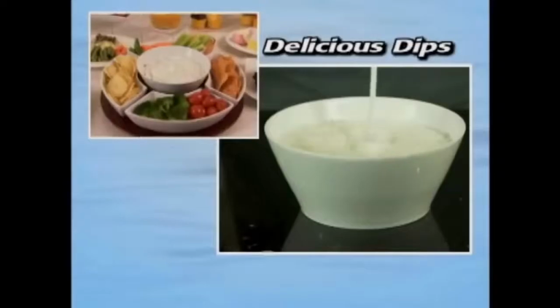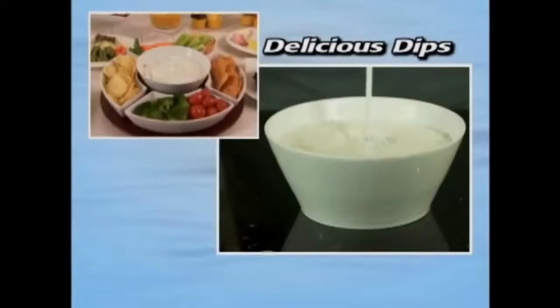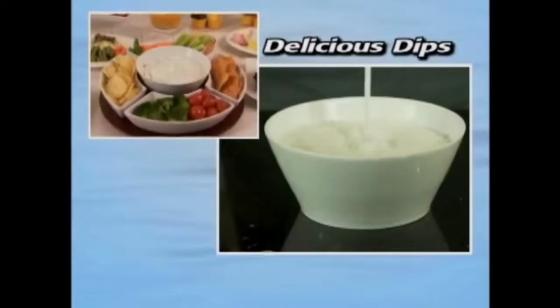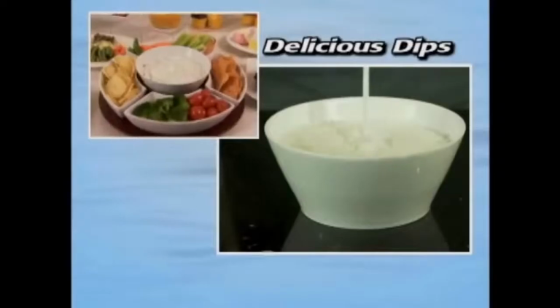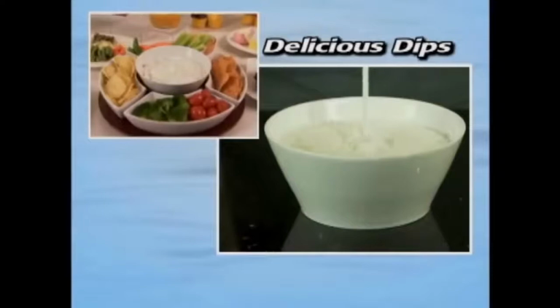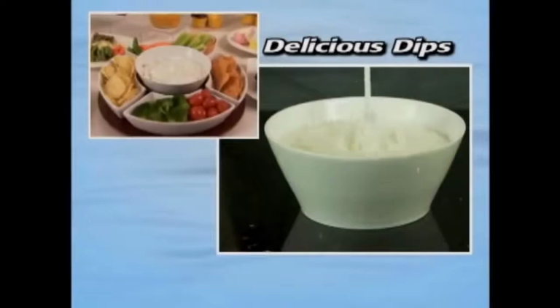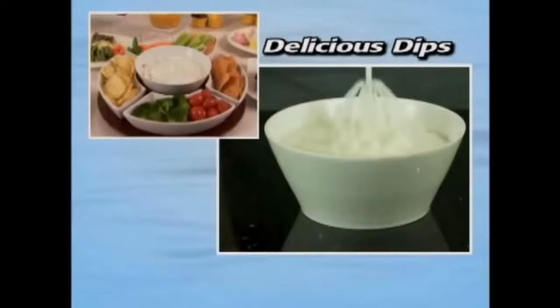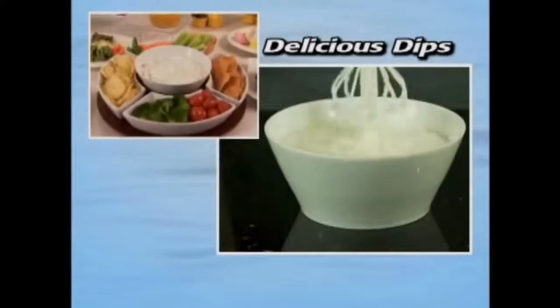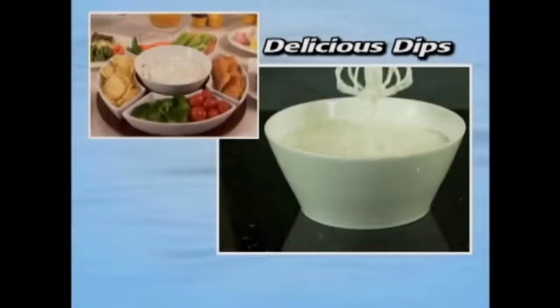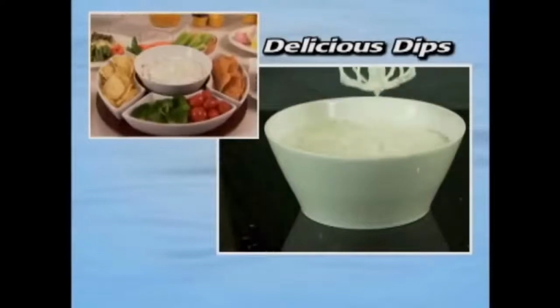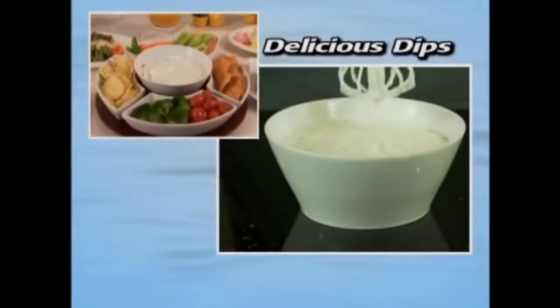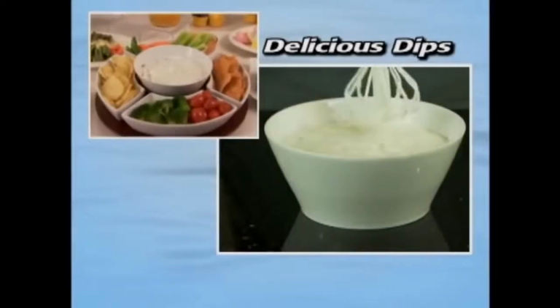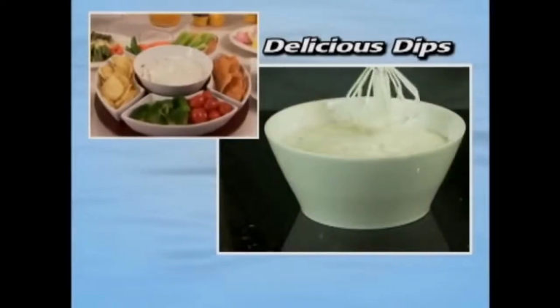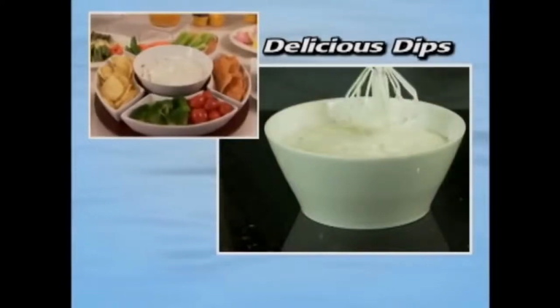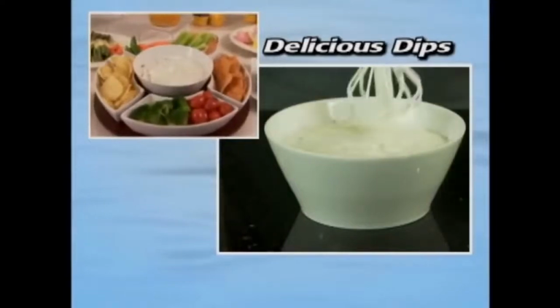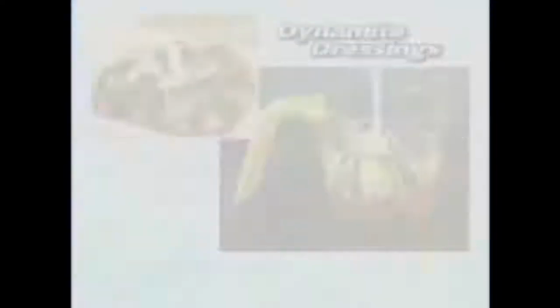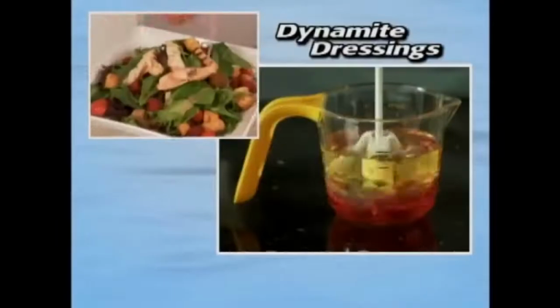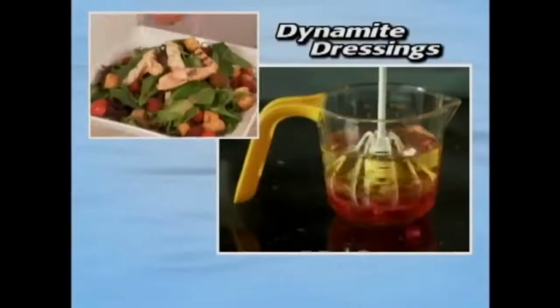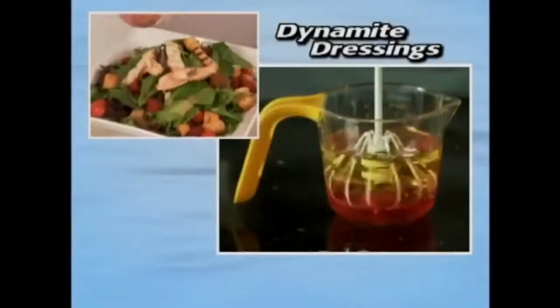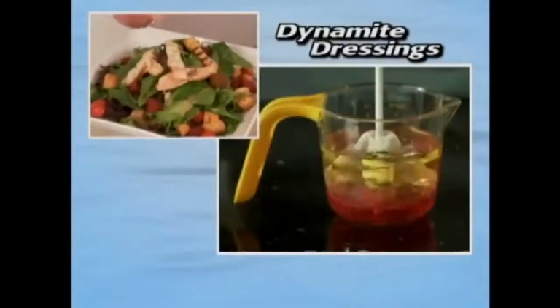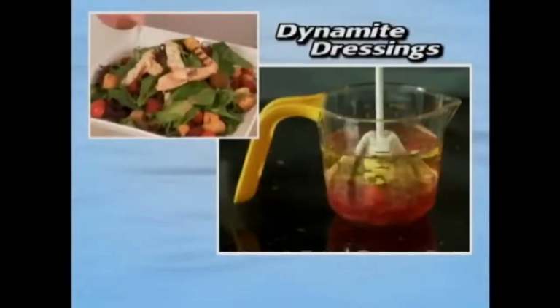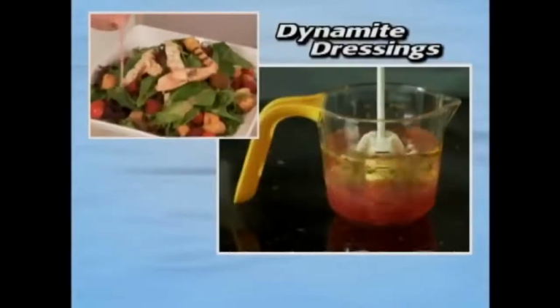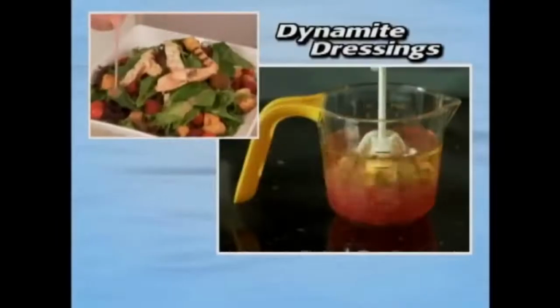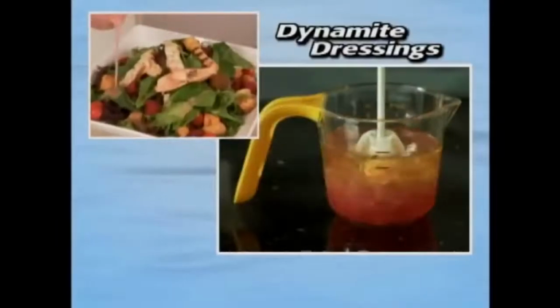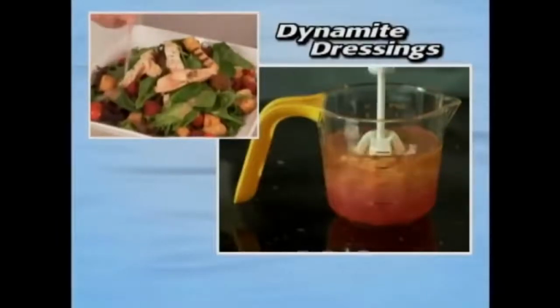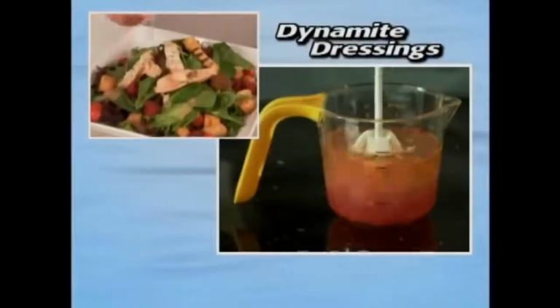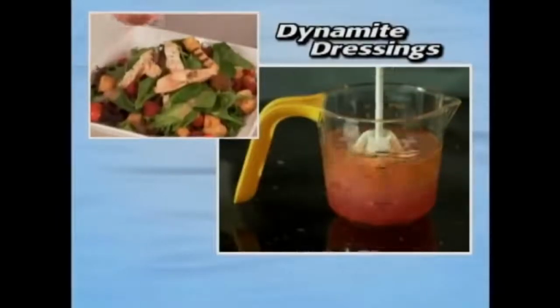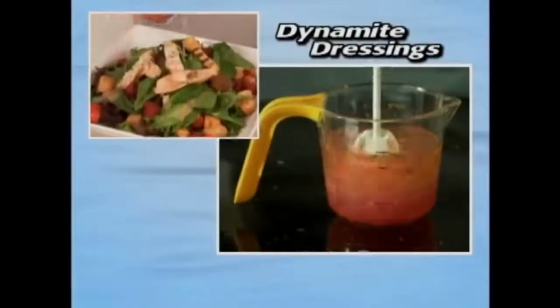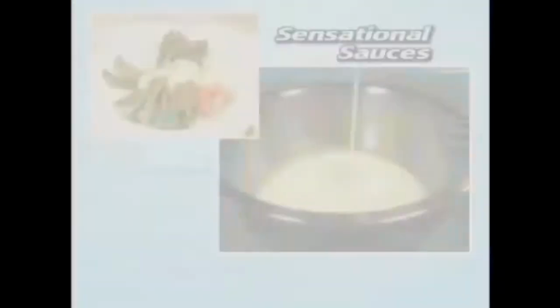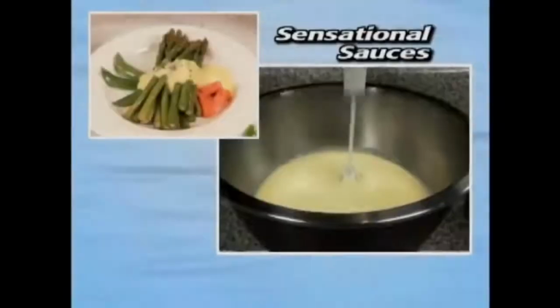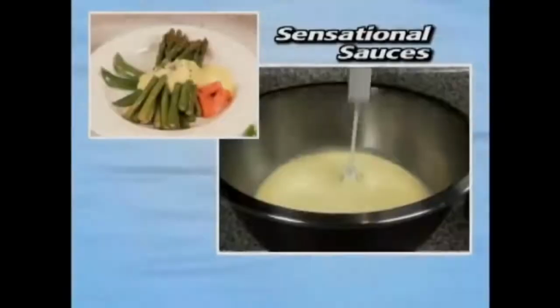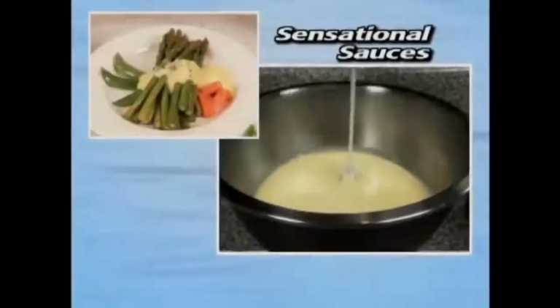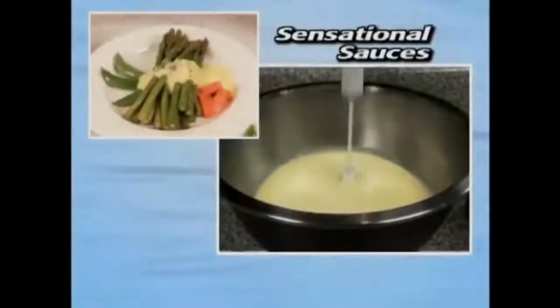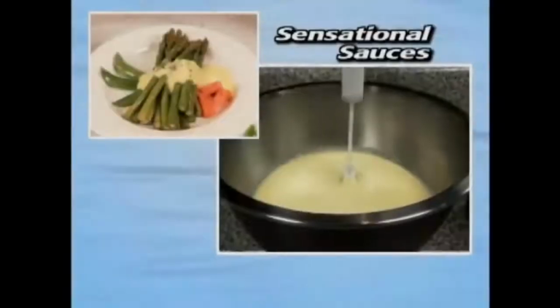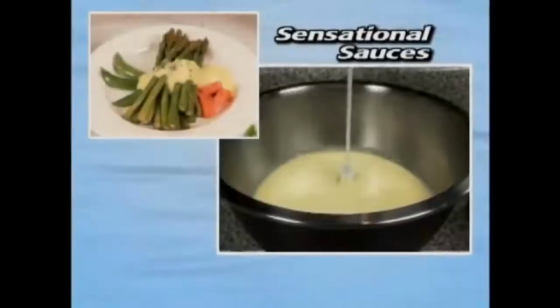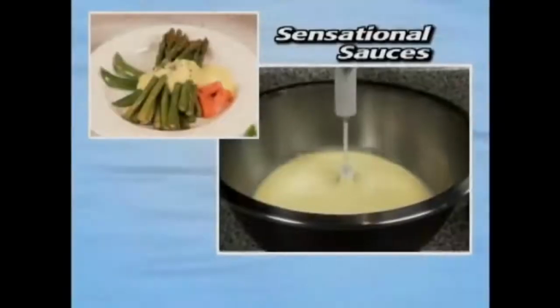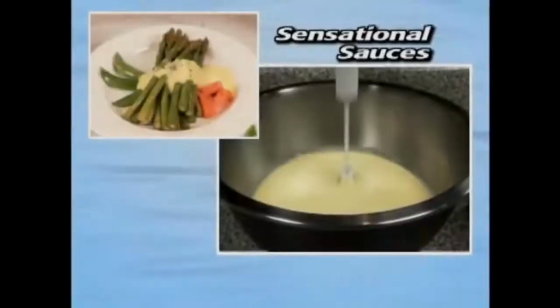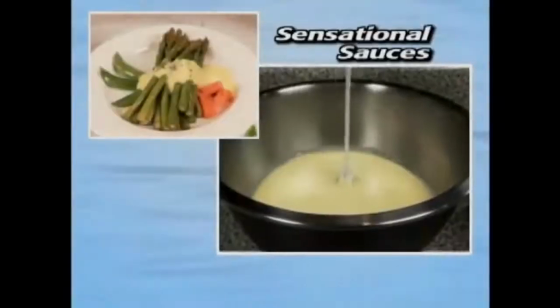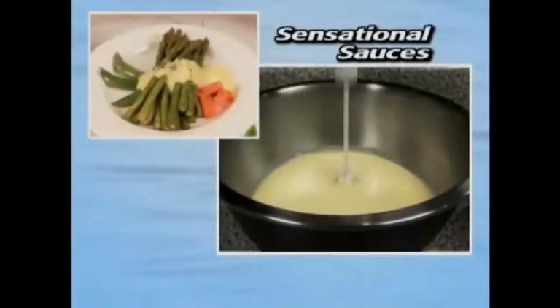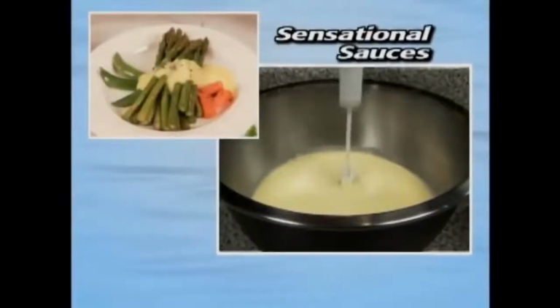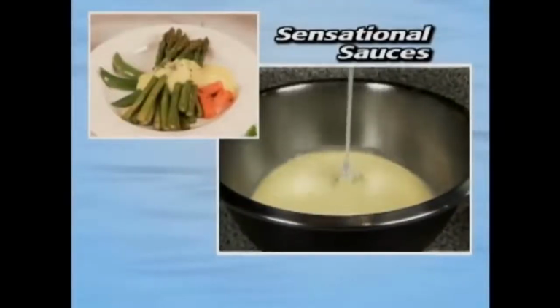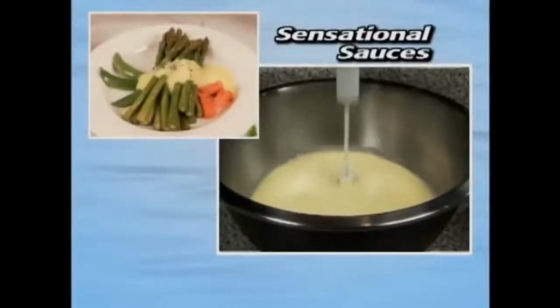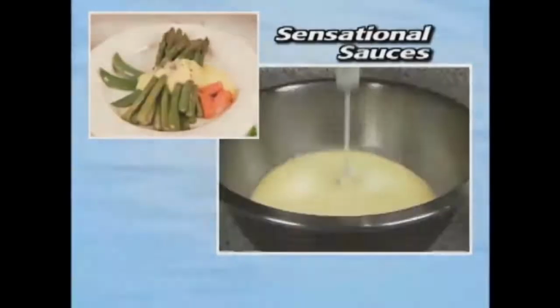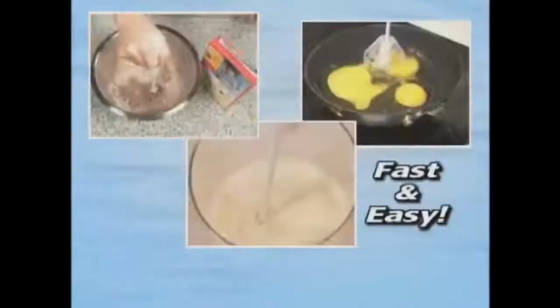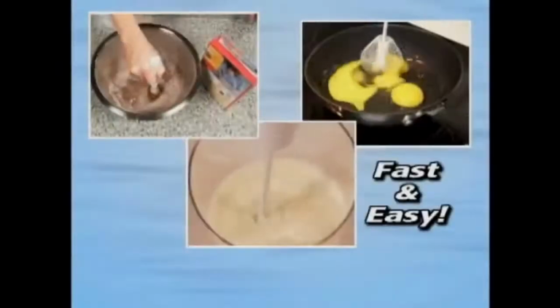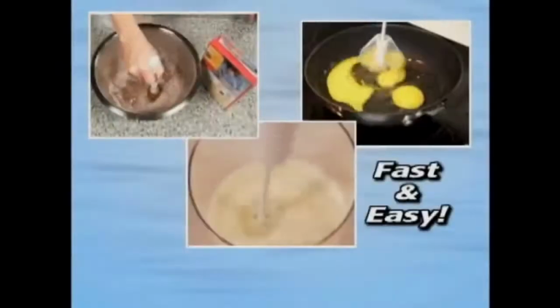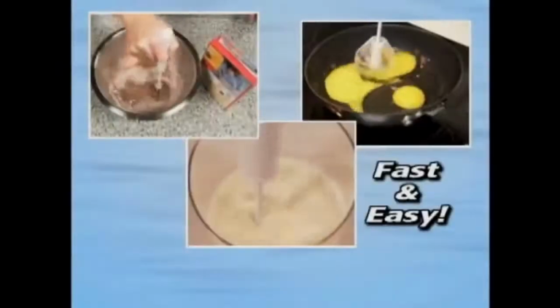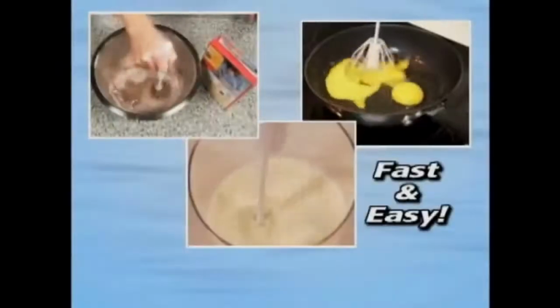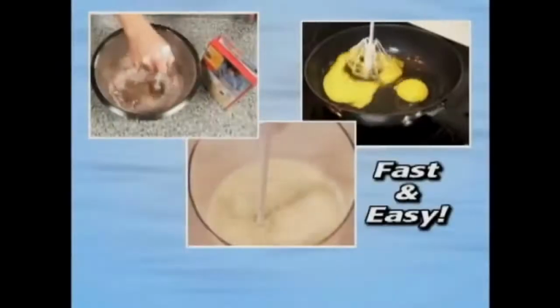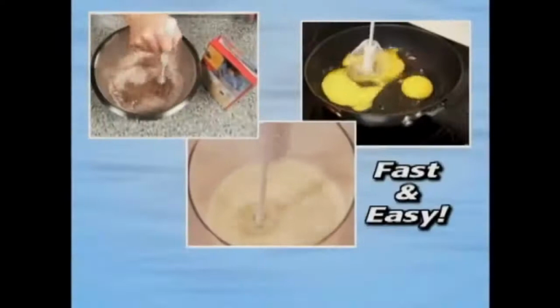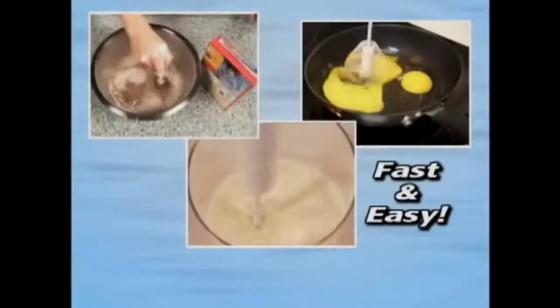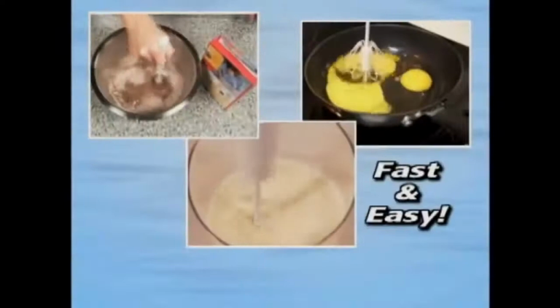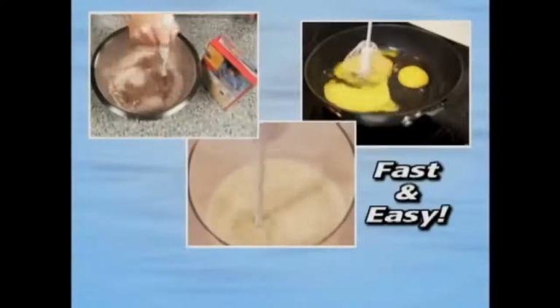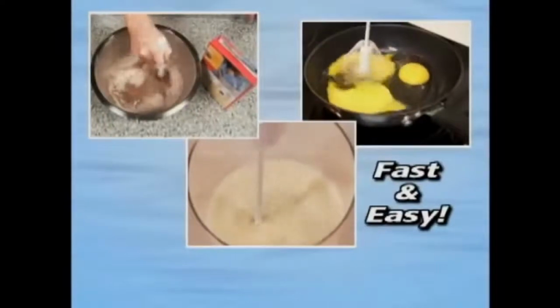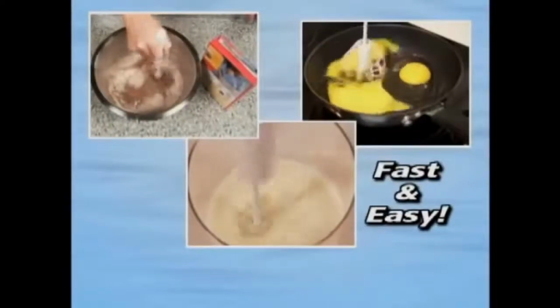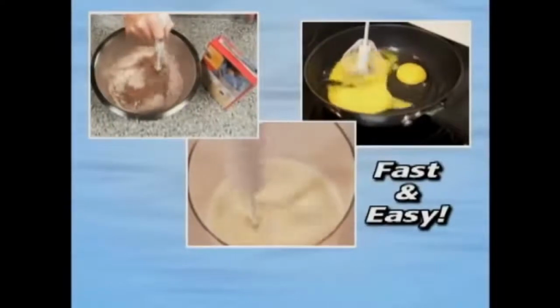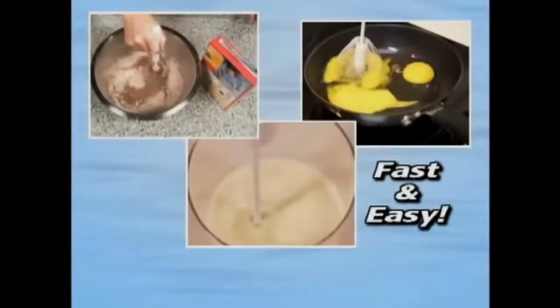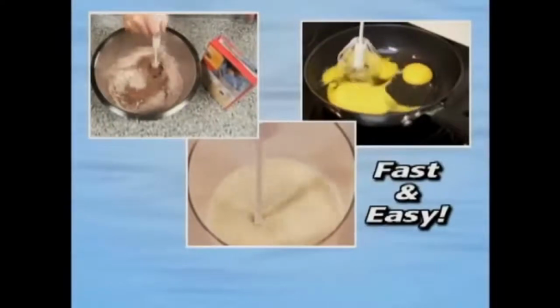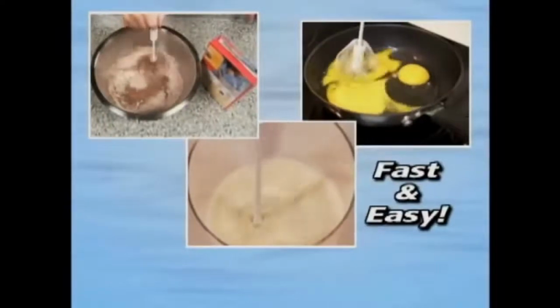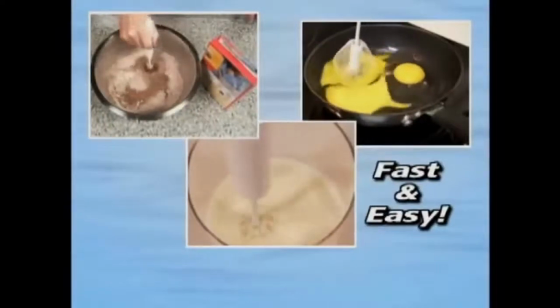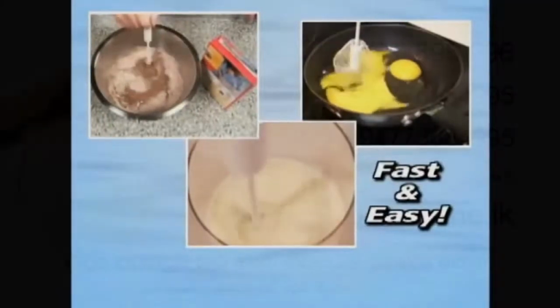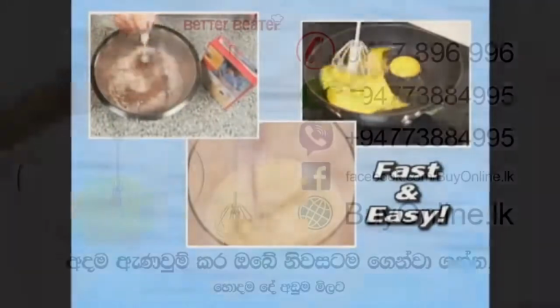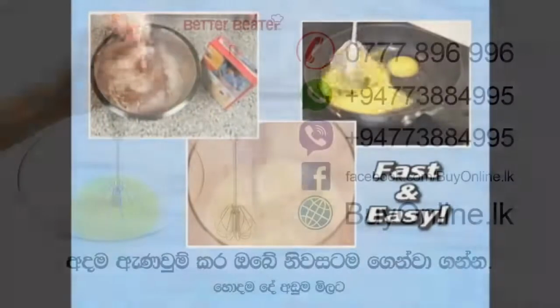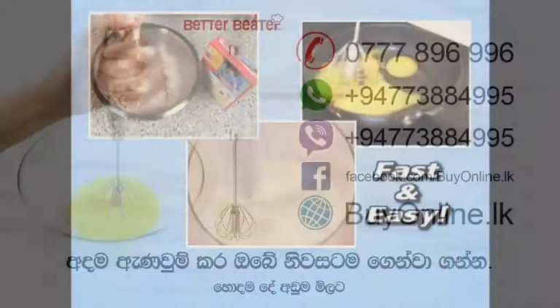Now you'll make delicious dips, dynamite dressings, sensational sauces — all with one fast and easy kitchen tool.